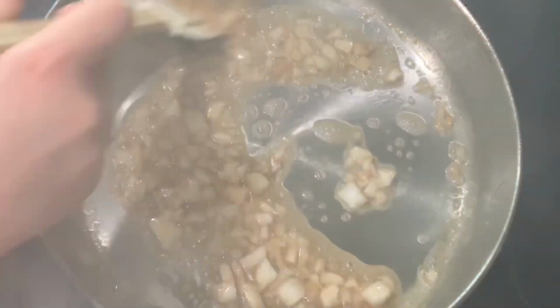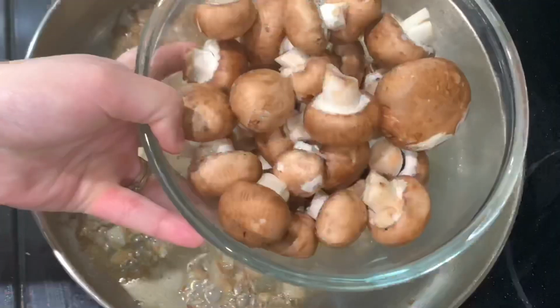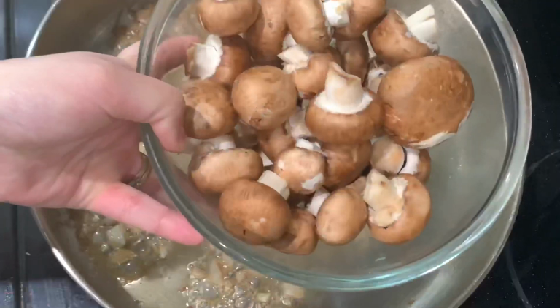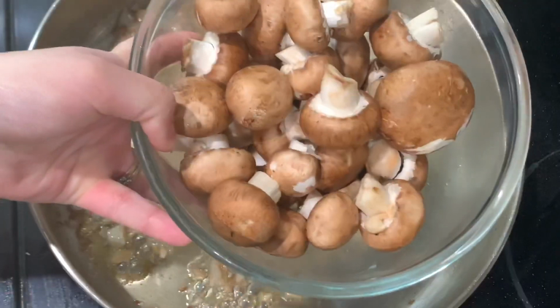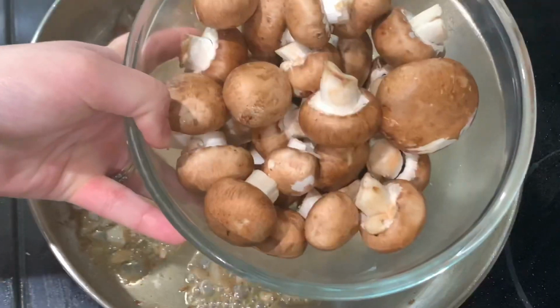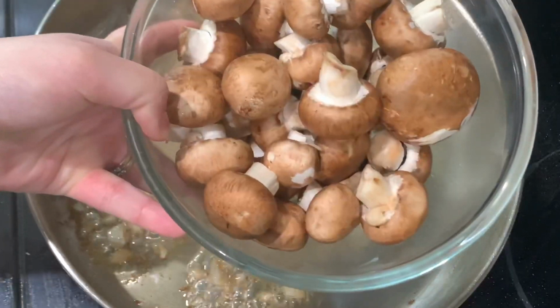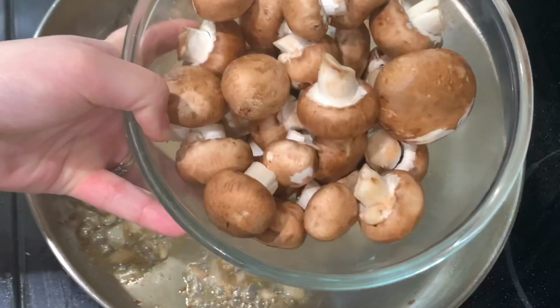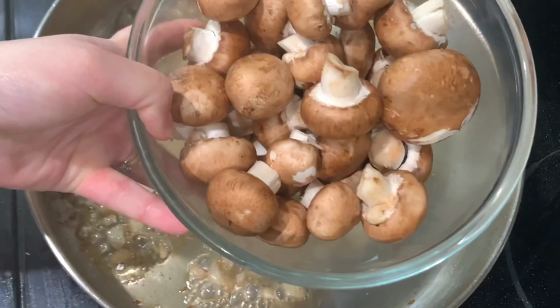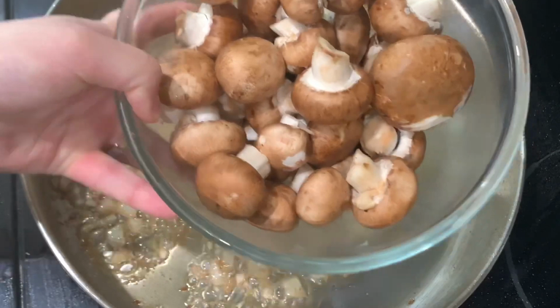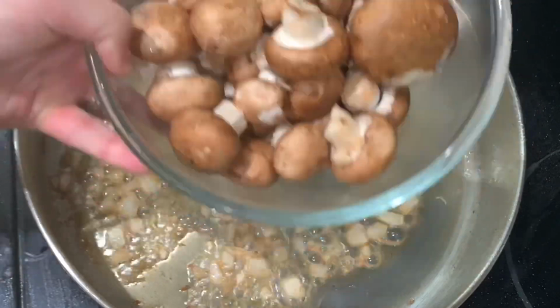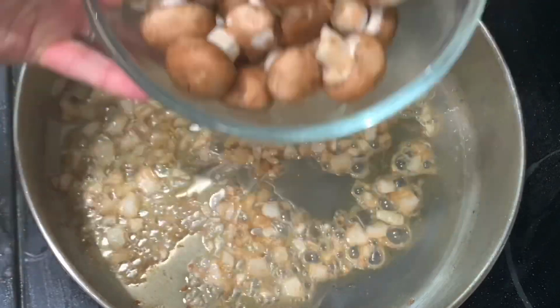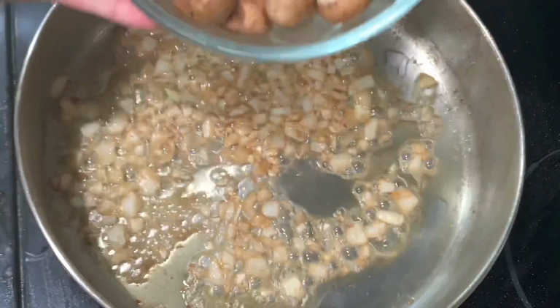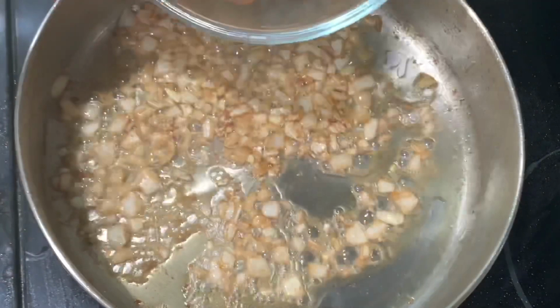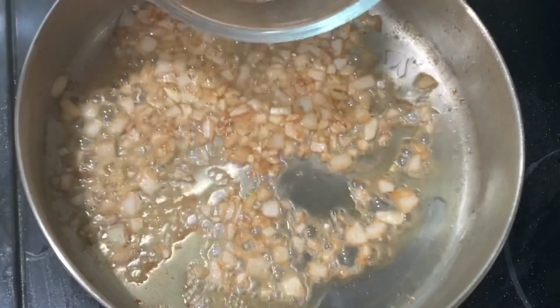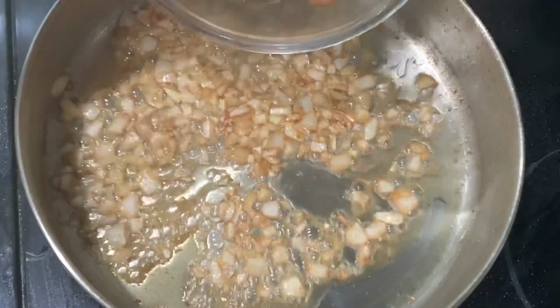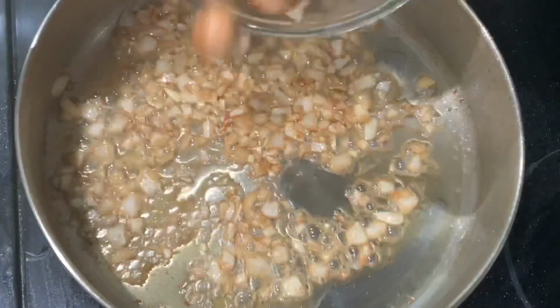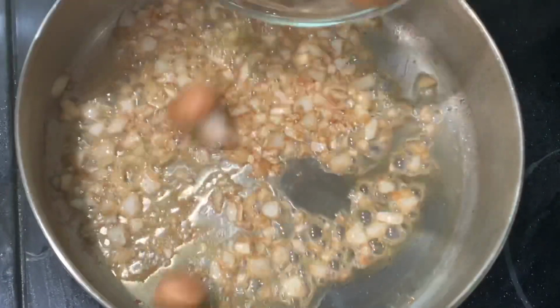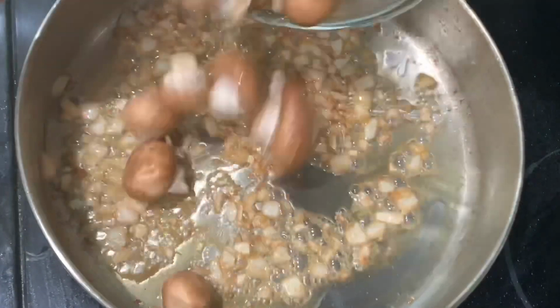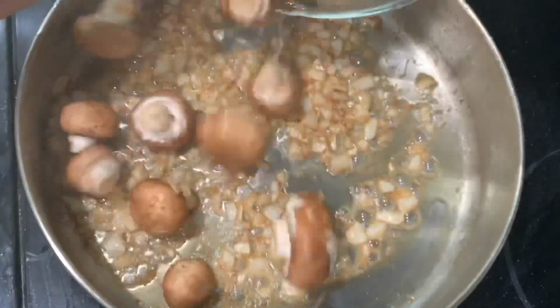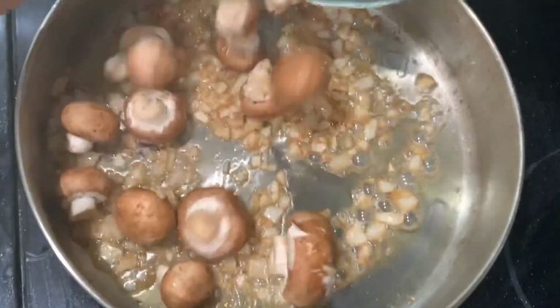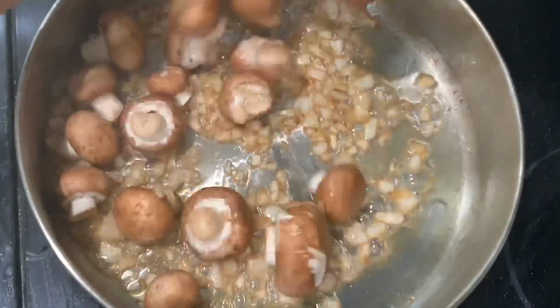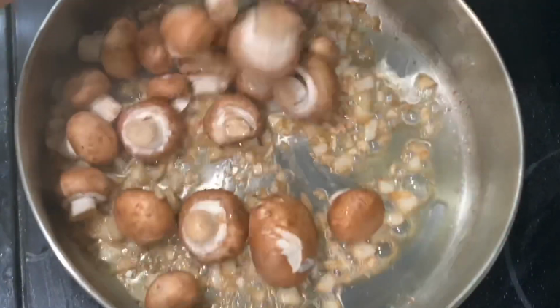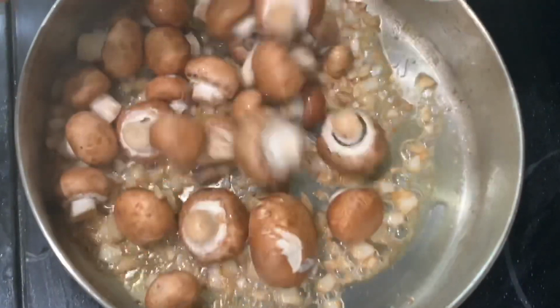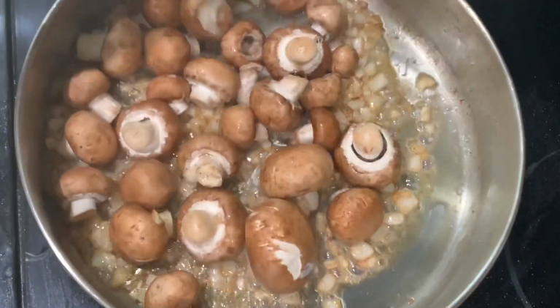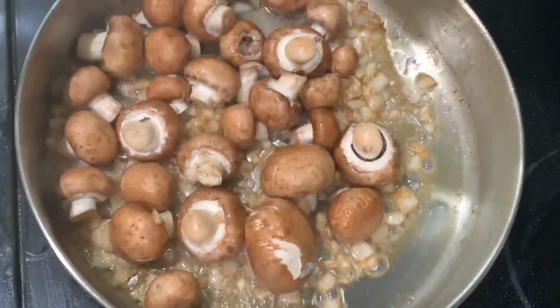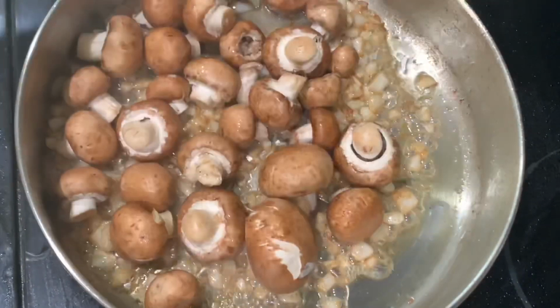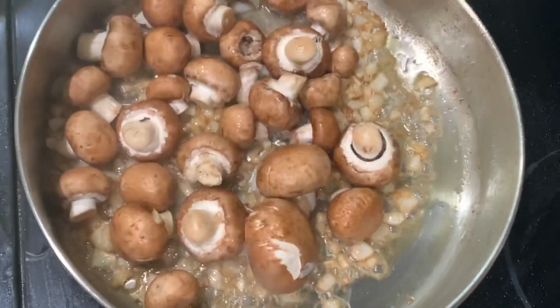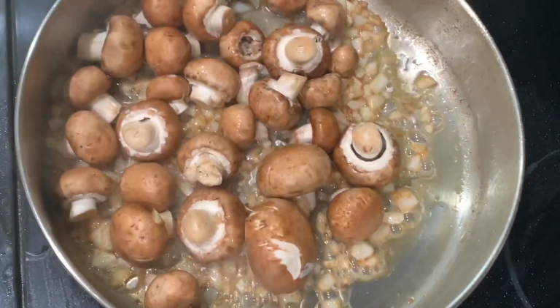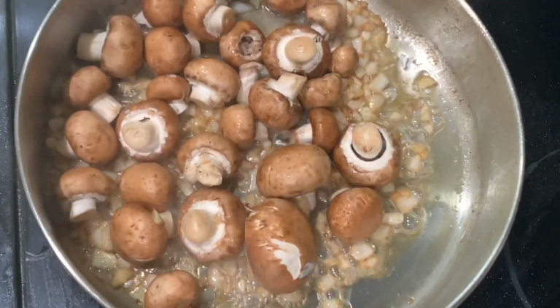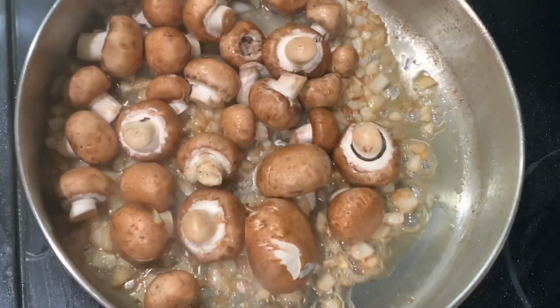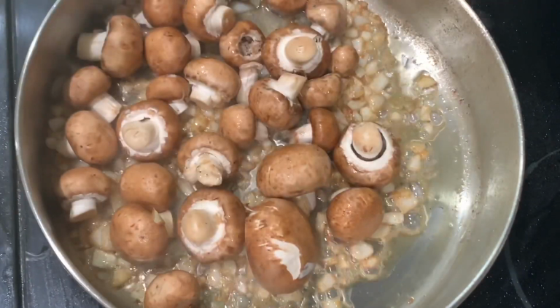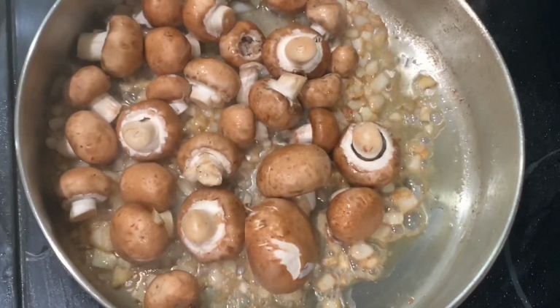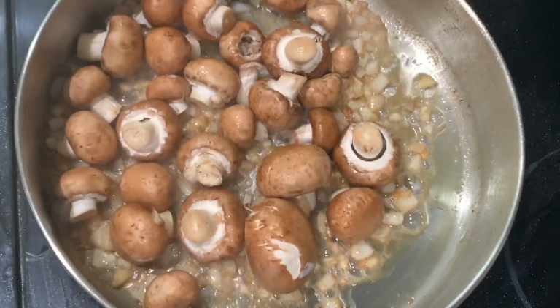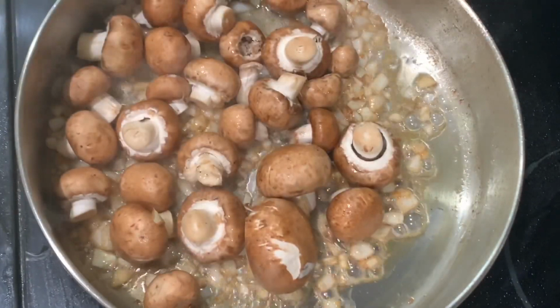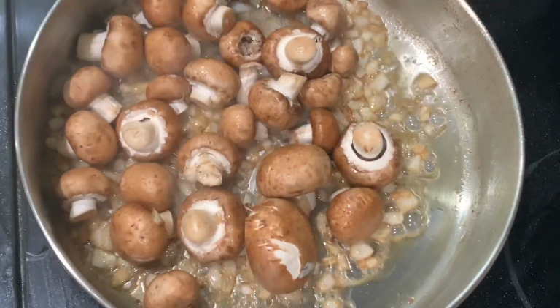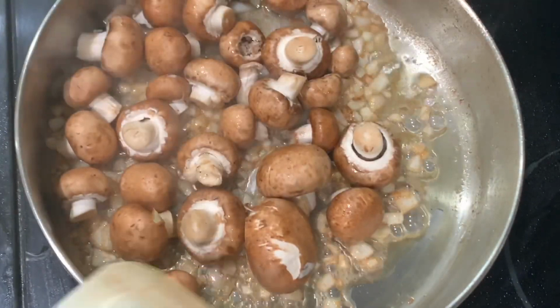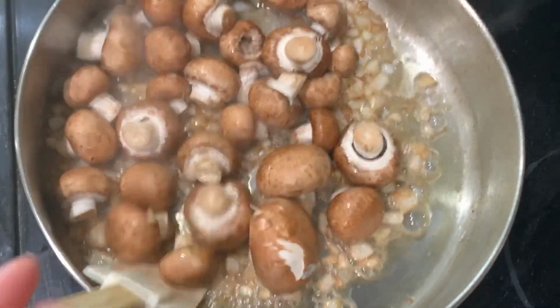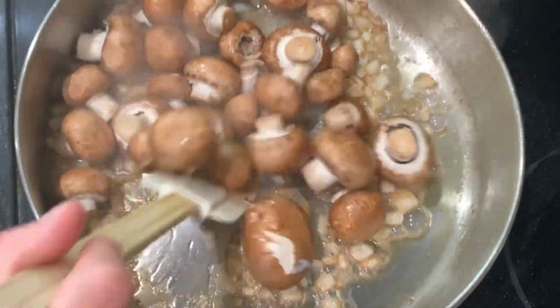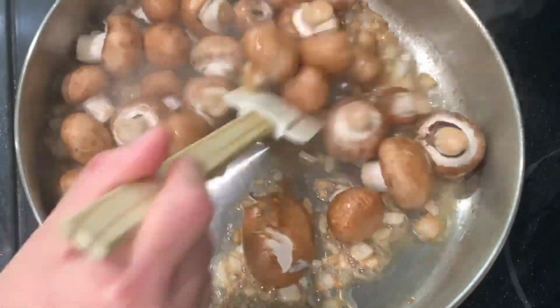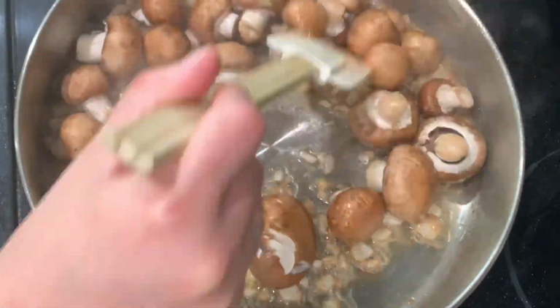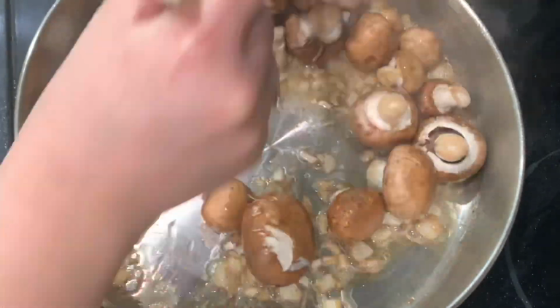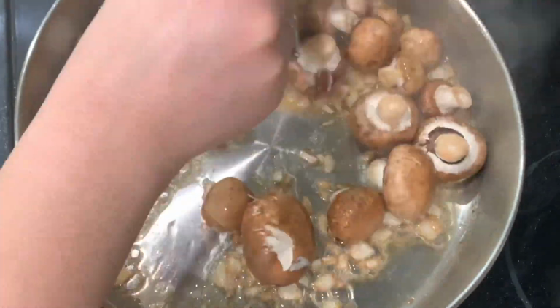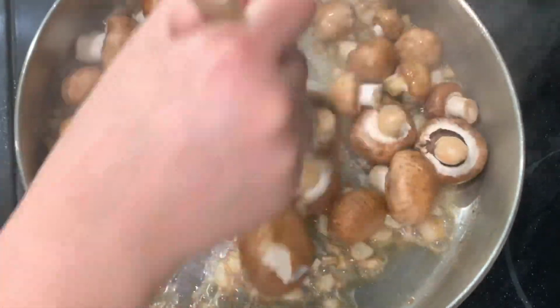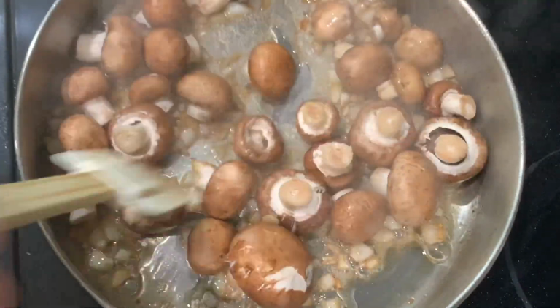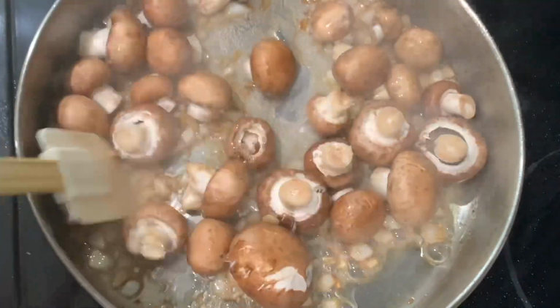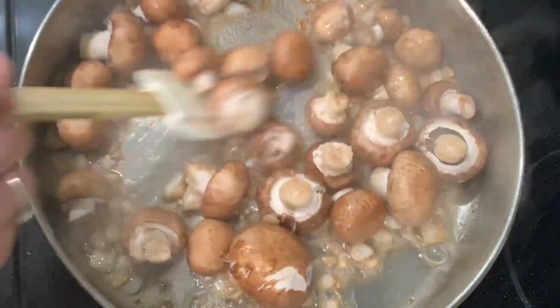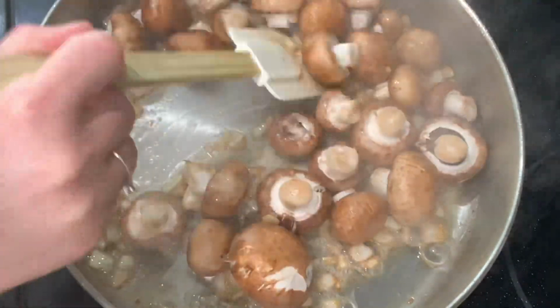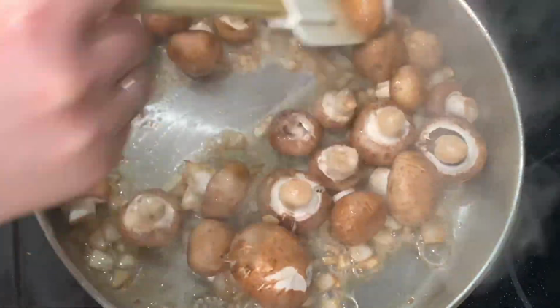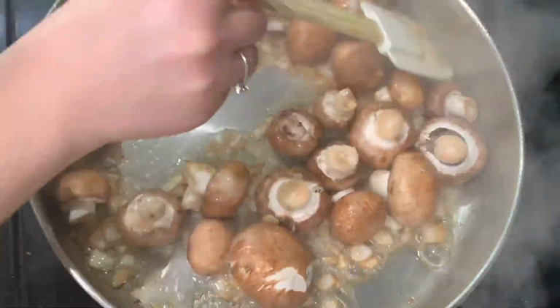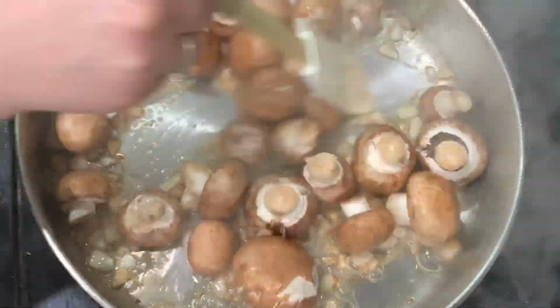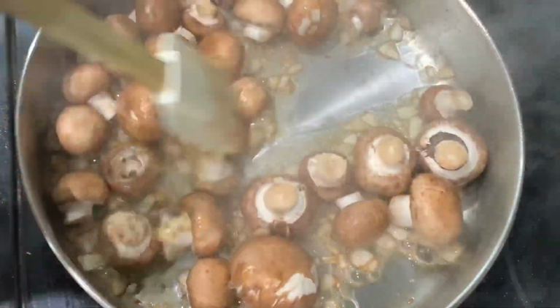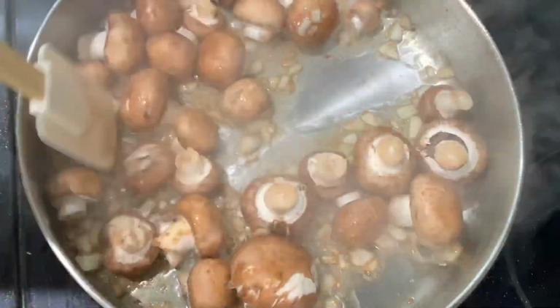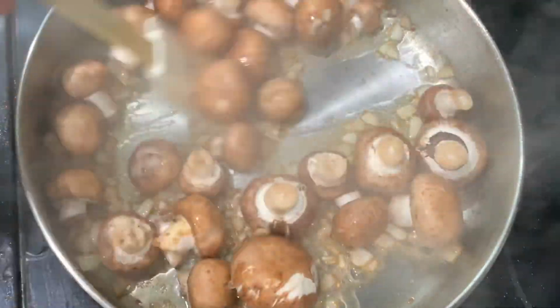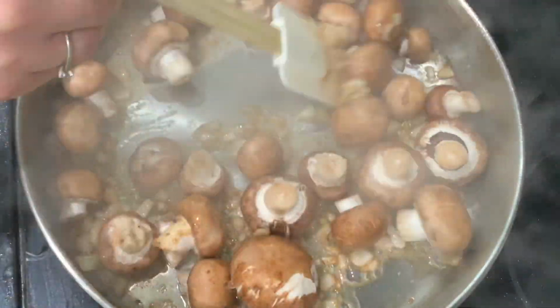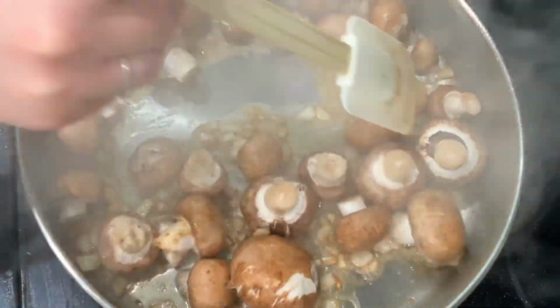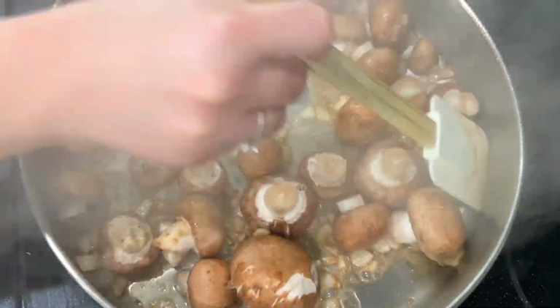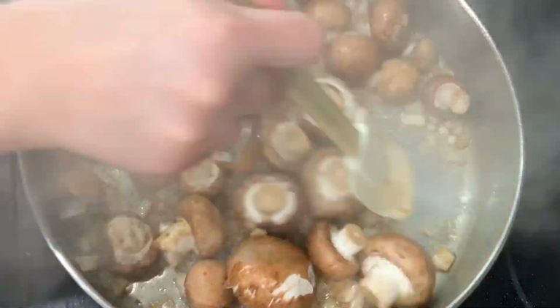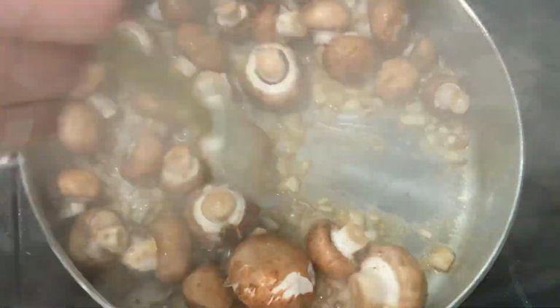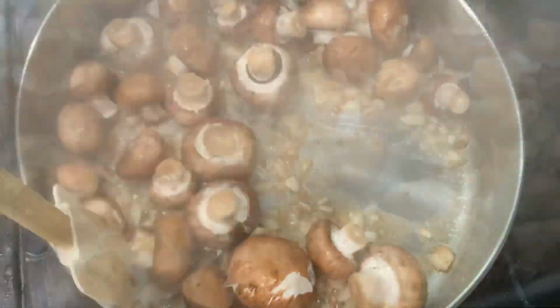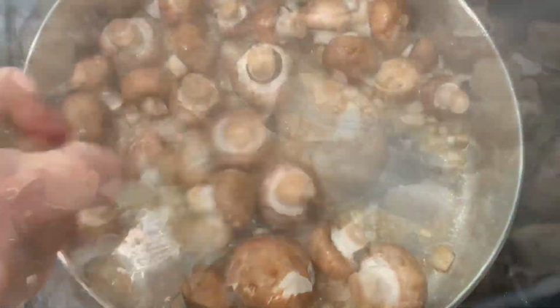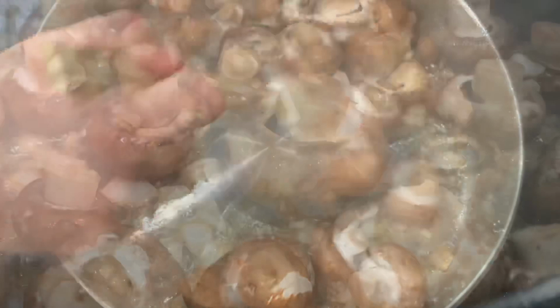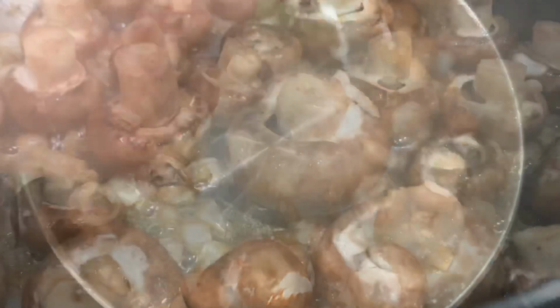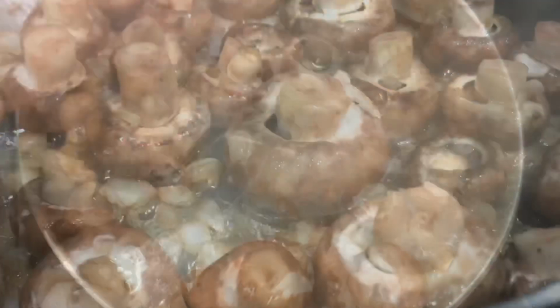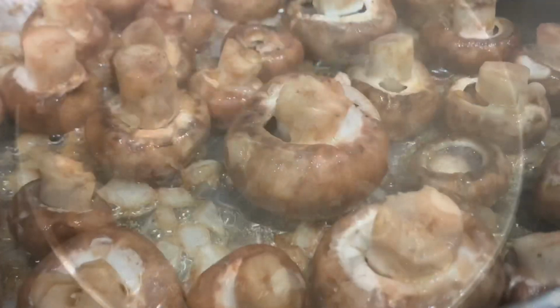Once the onions are translucent, I'm going to go ahead and add the one pound of mushrooms and mix those in for a few minutes.